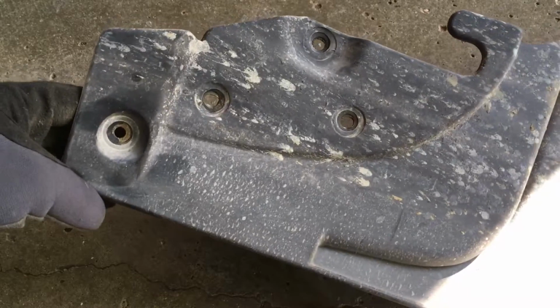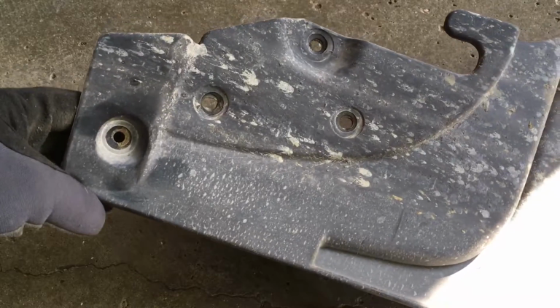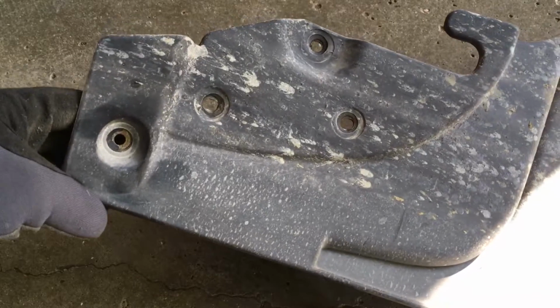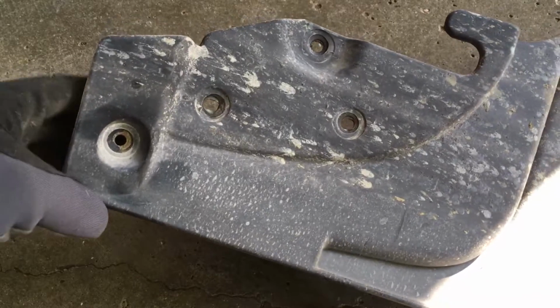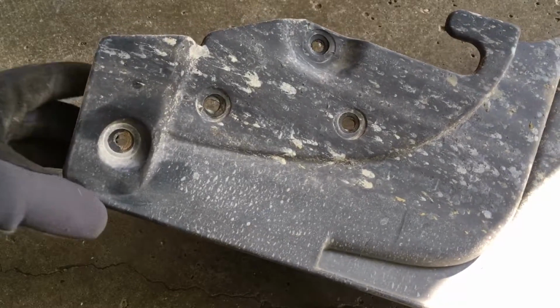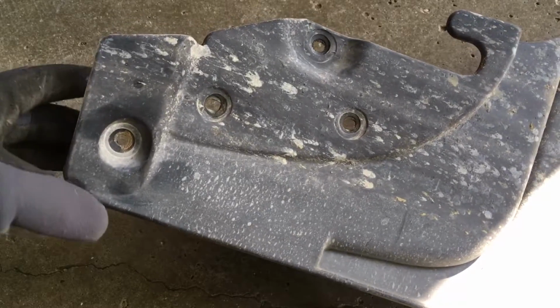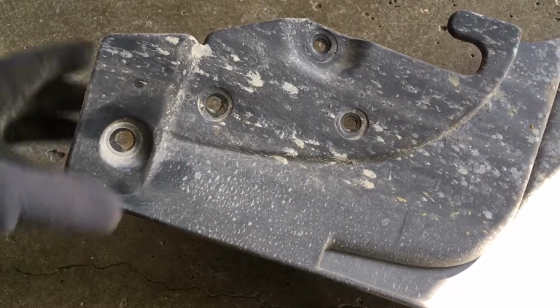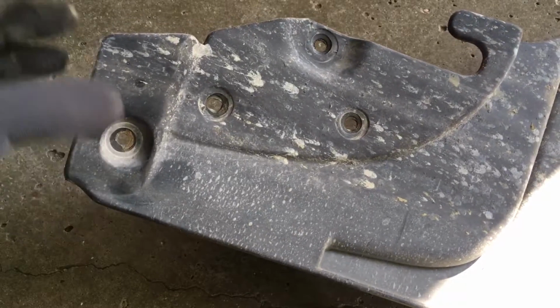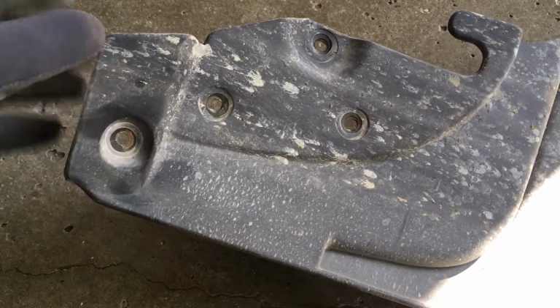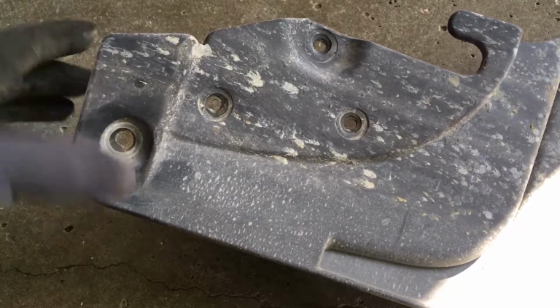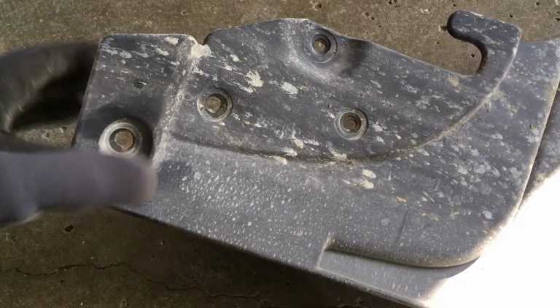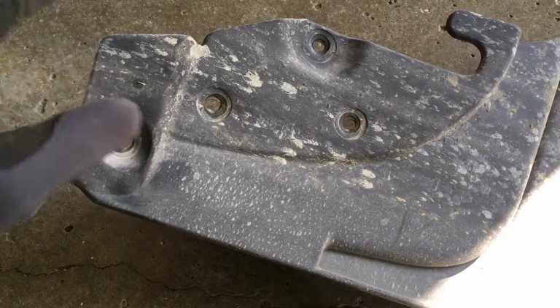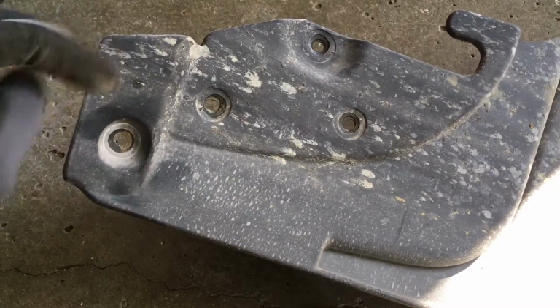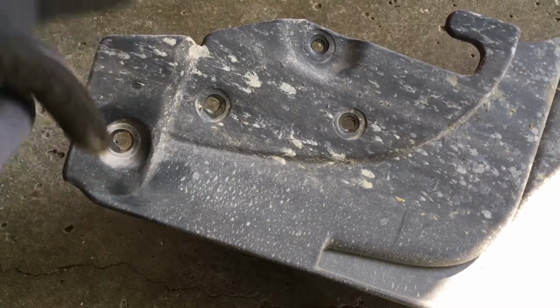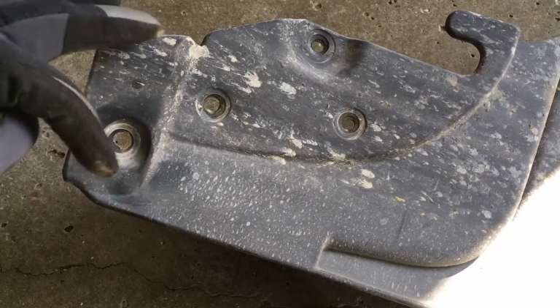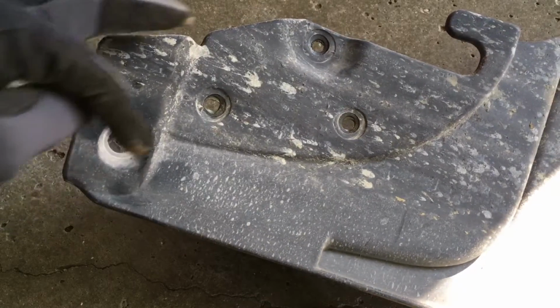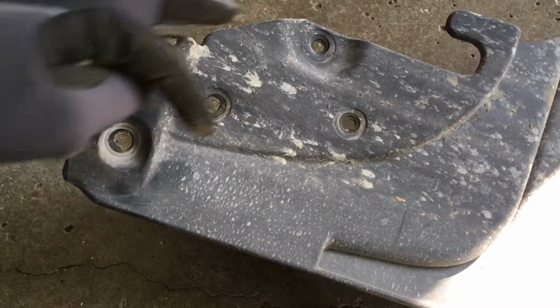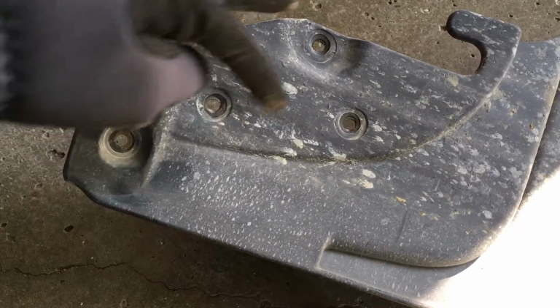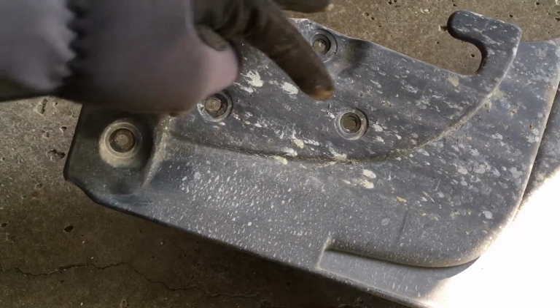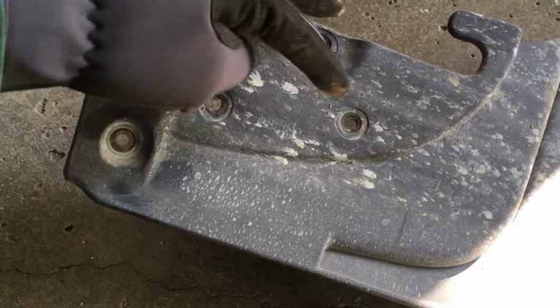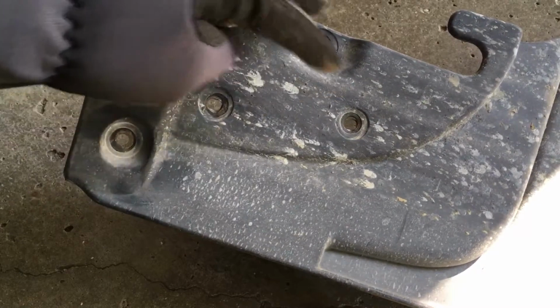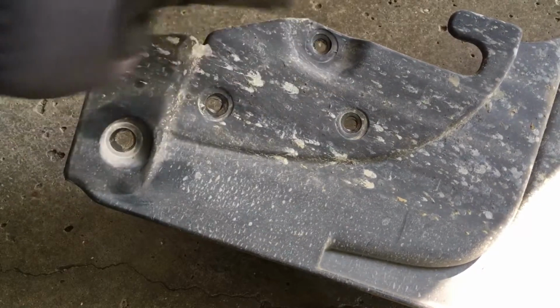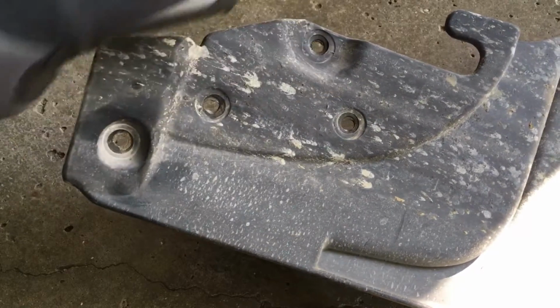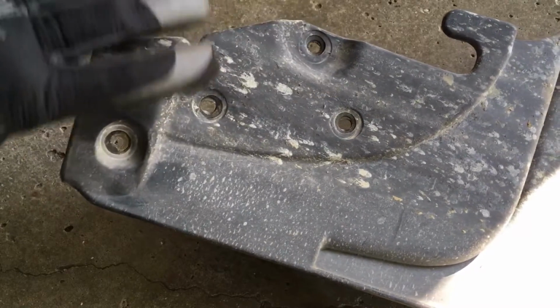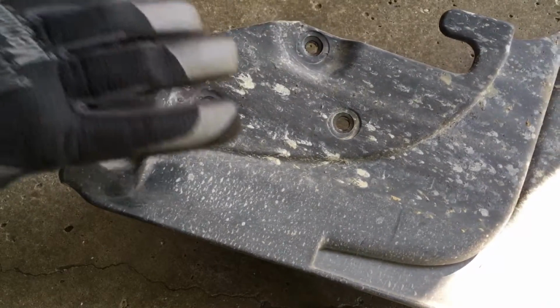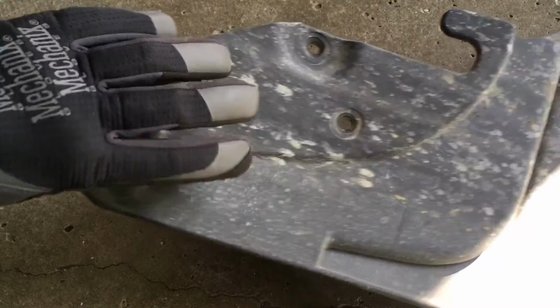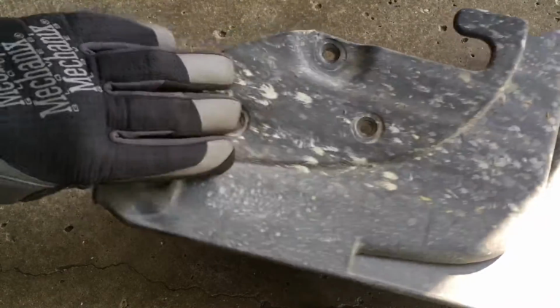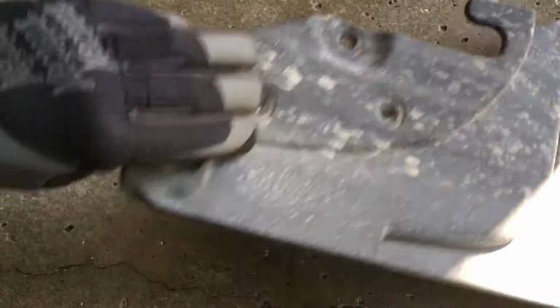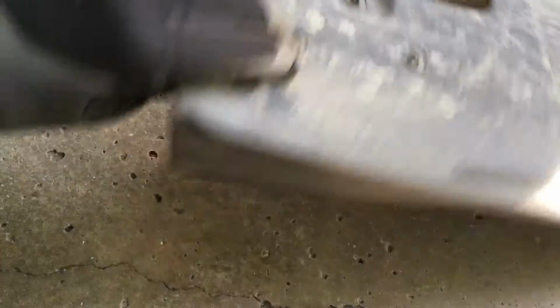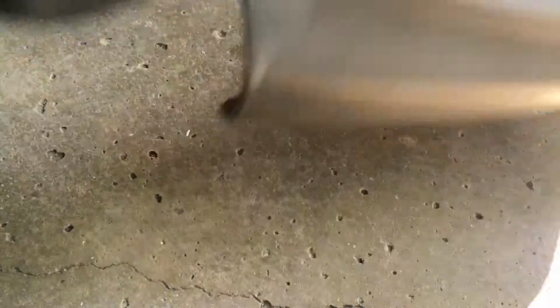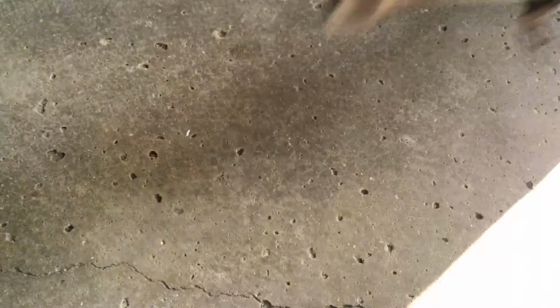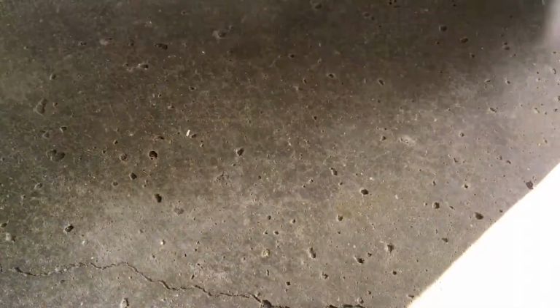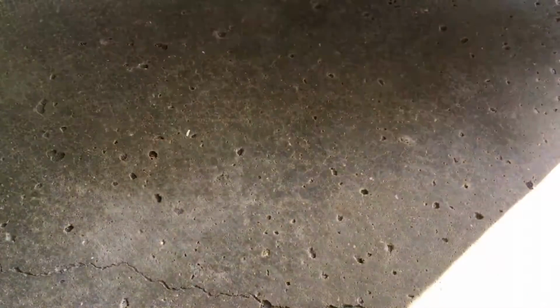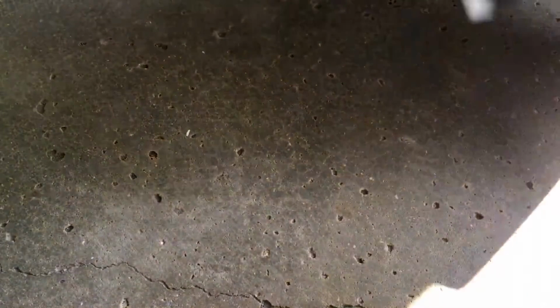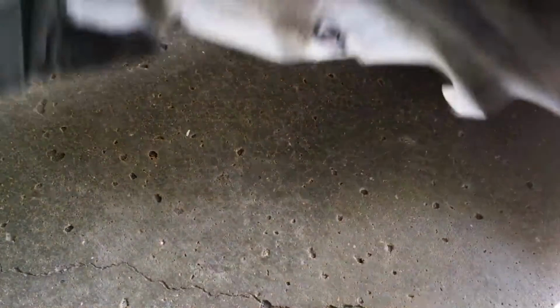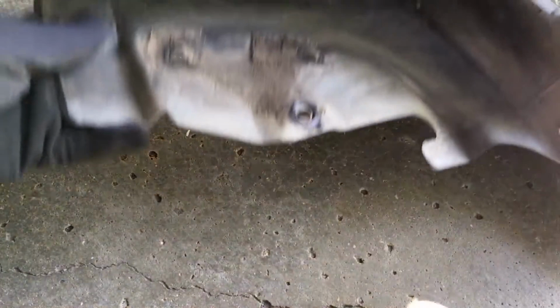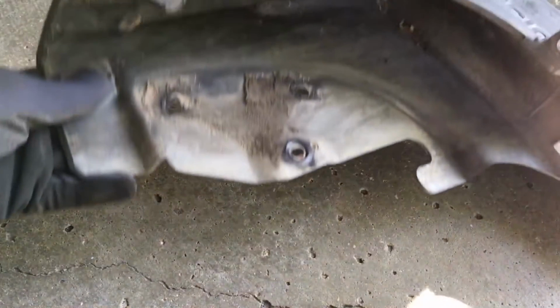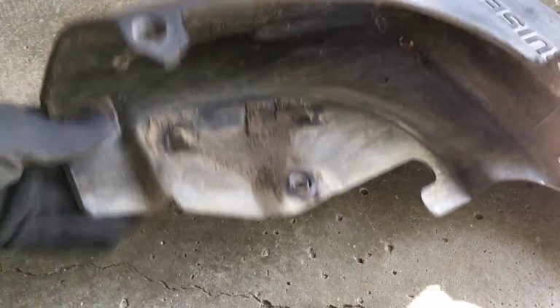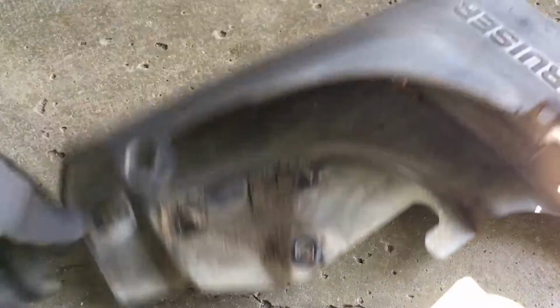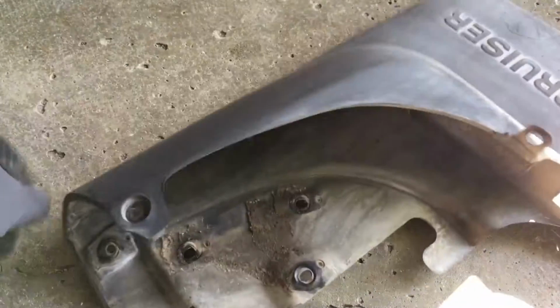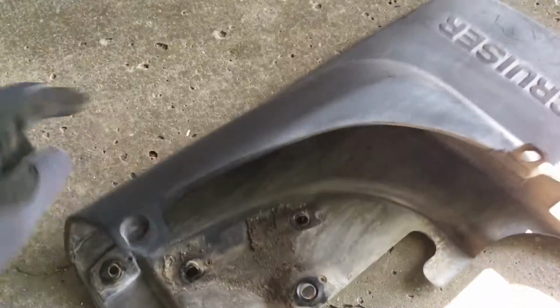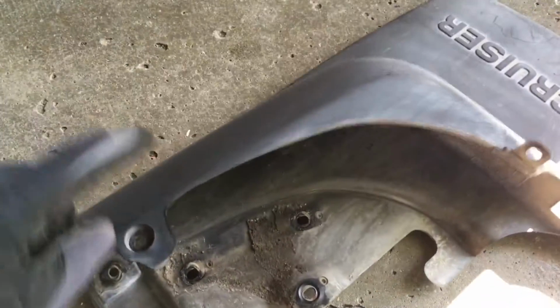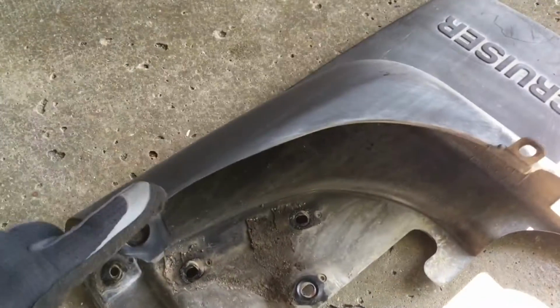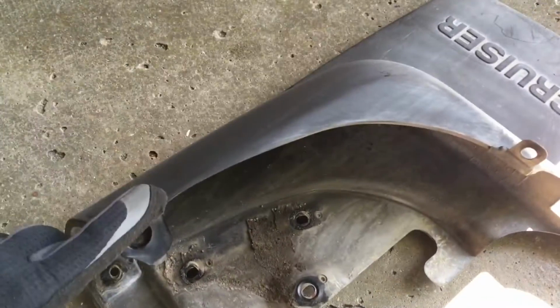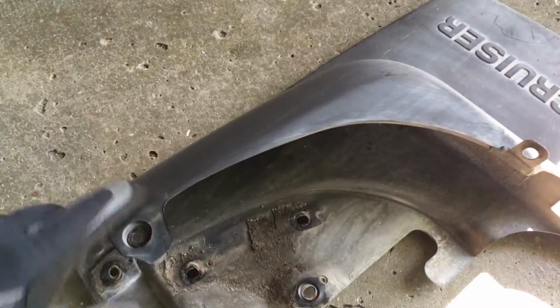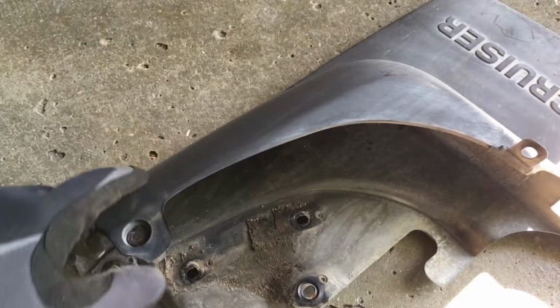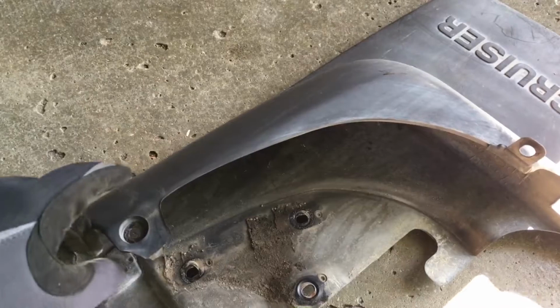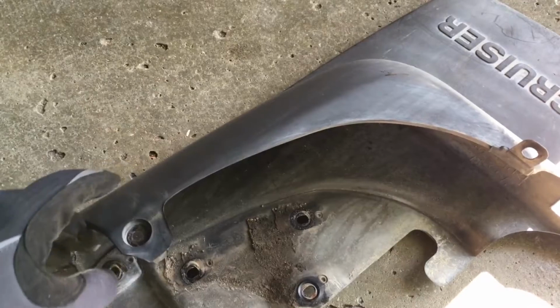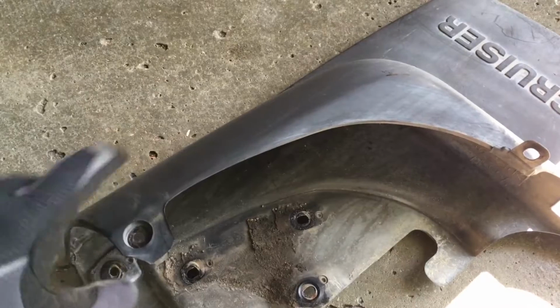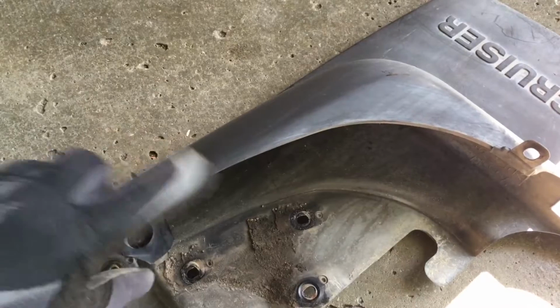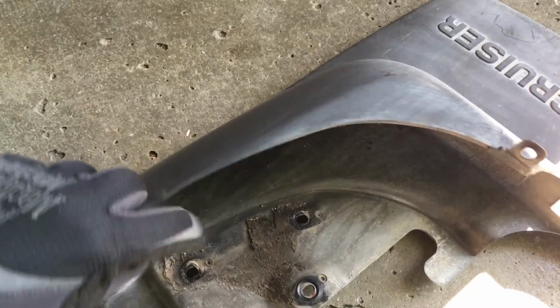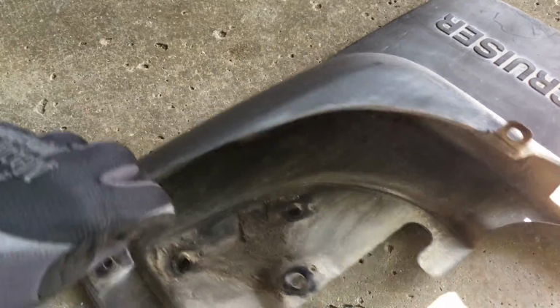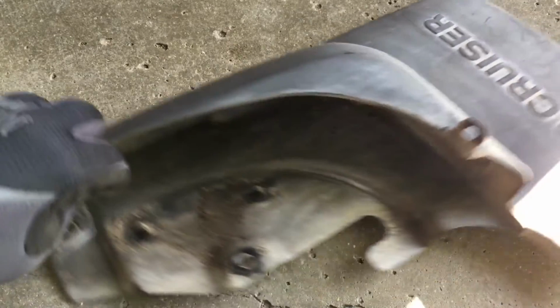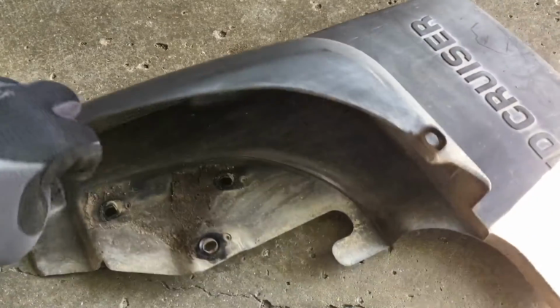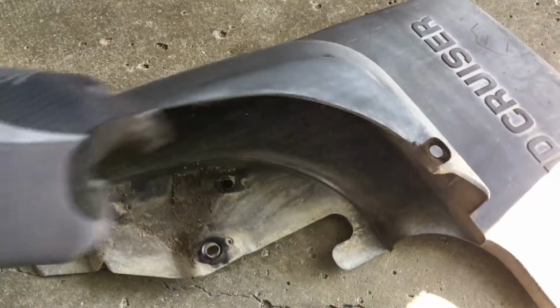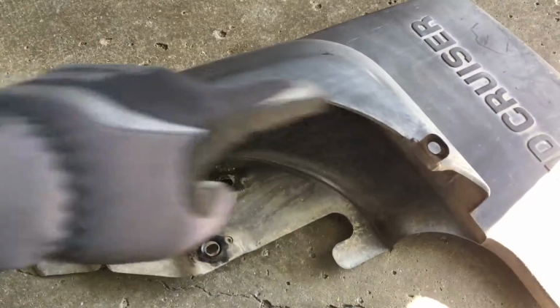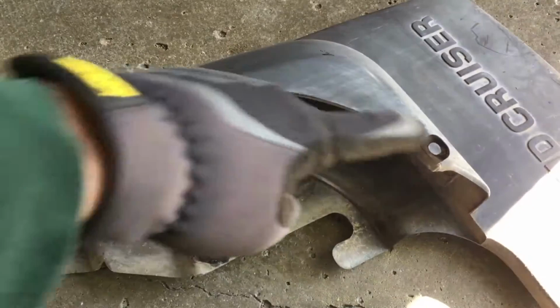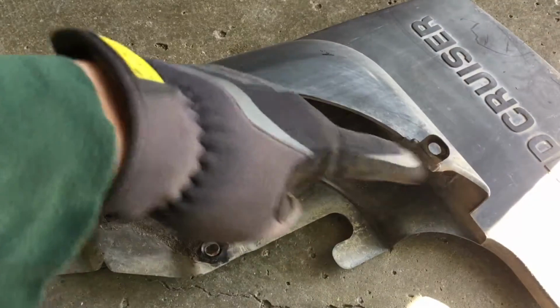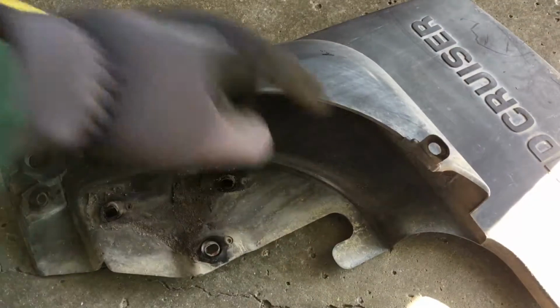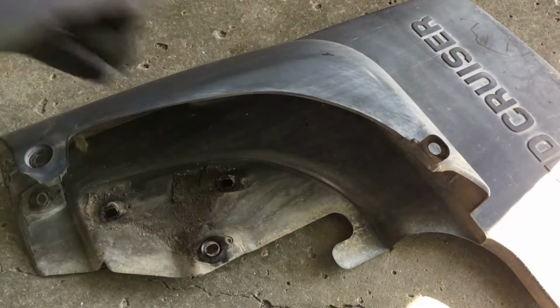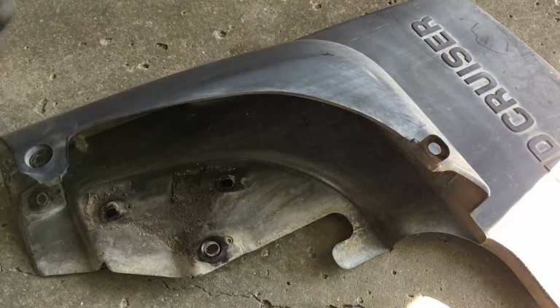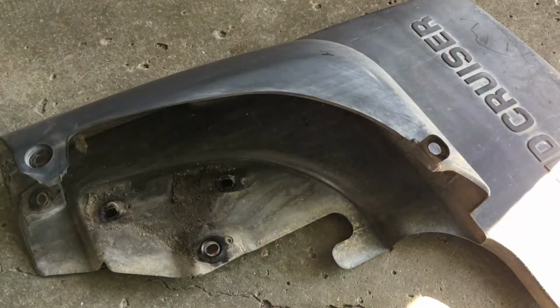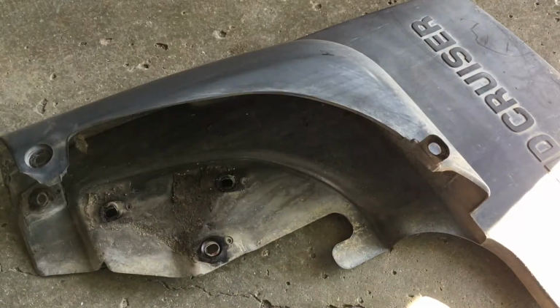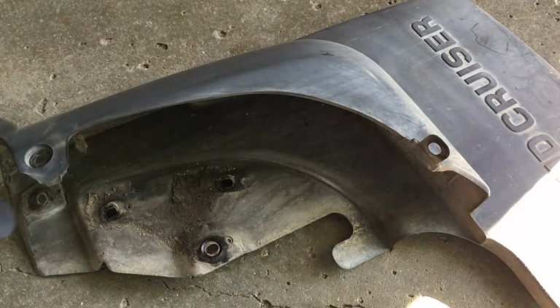I got that off. We had these four screws here, one here and one here.